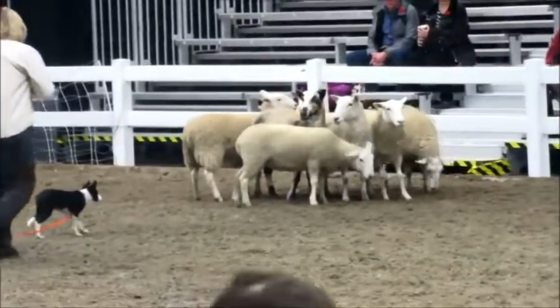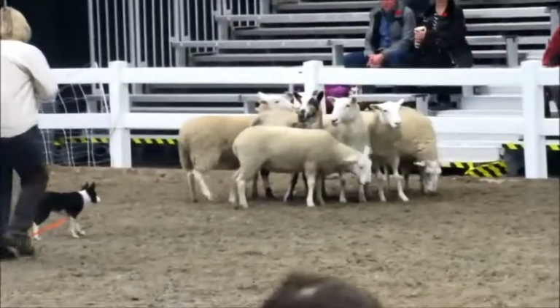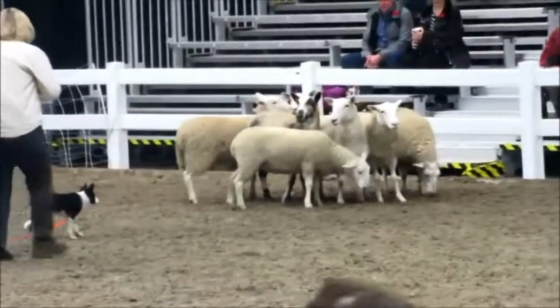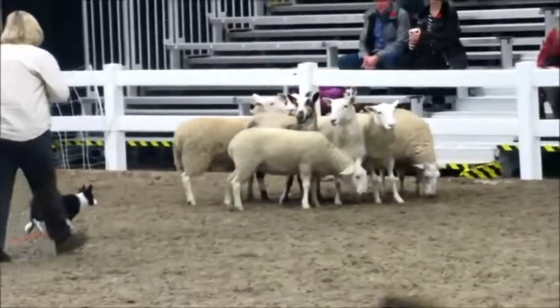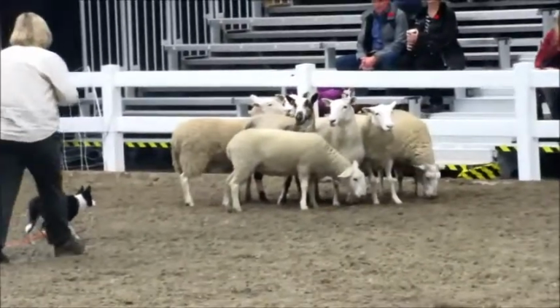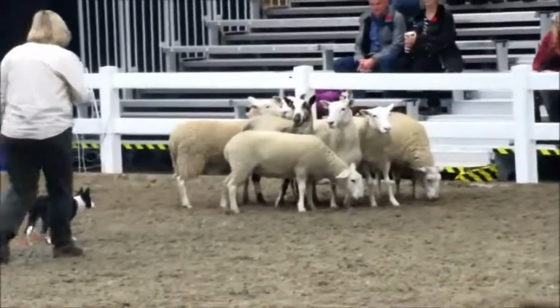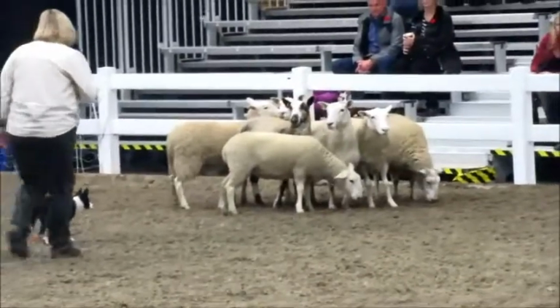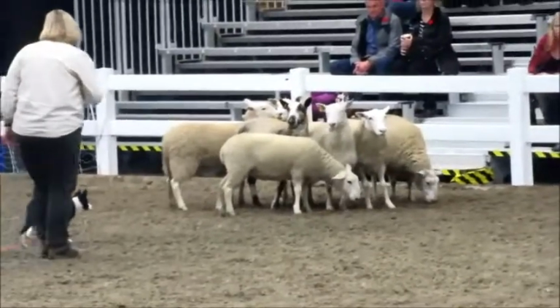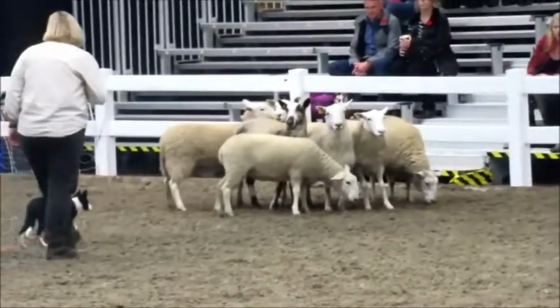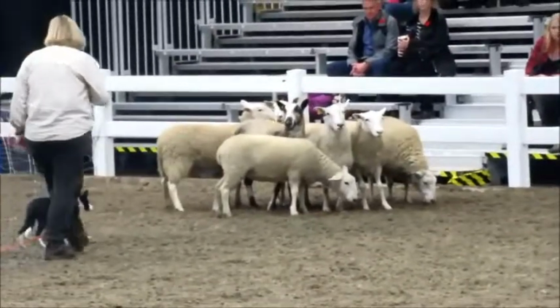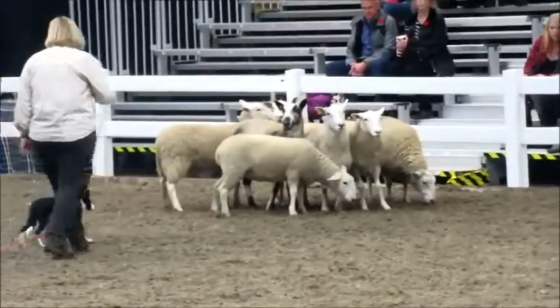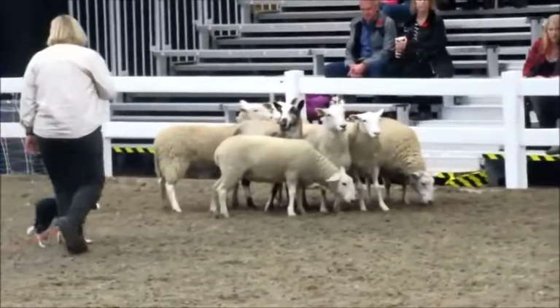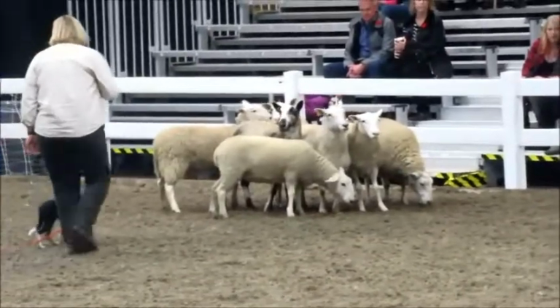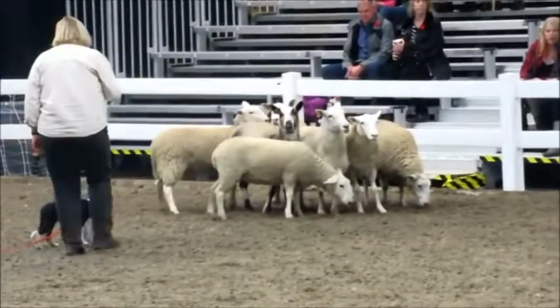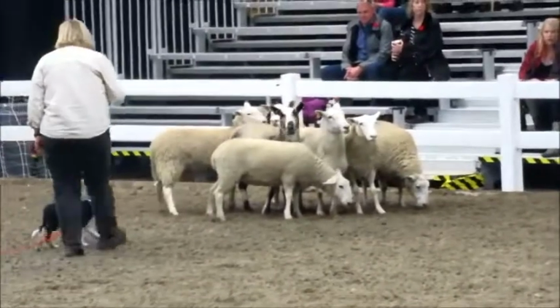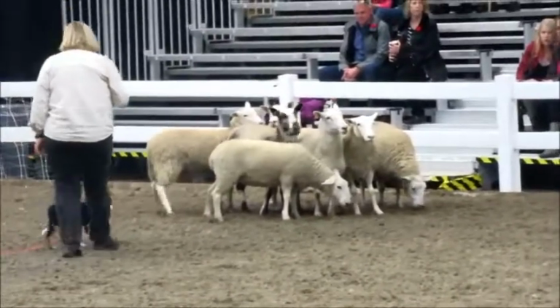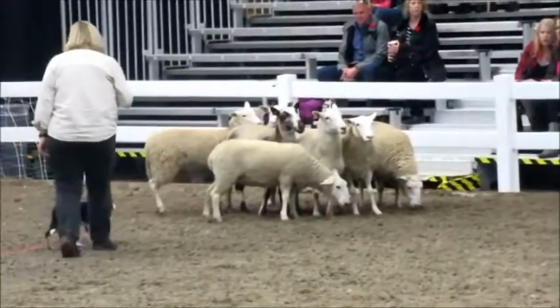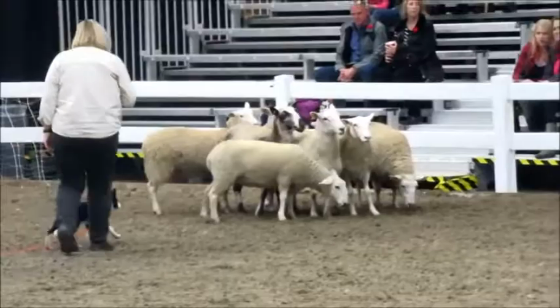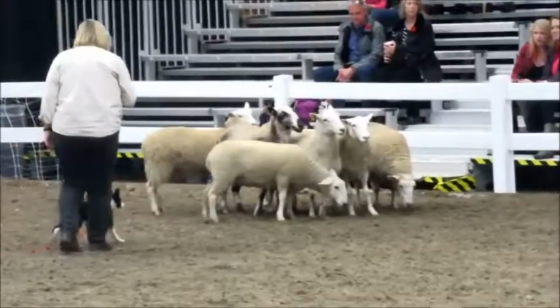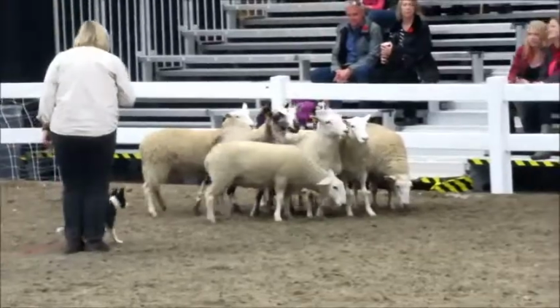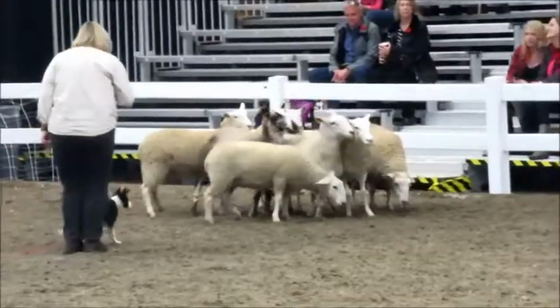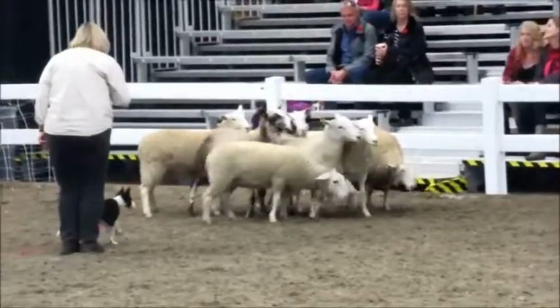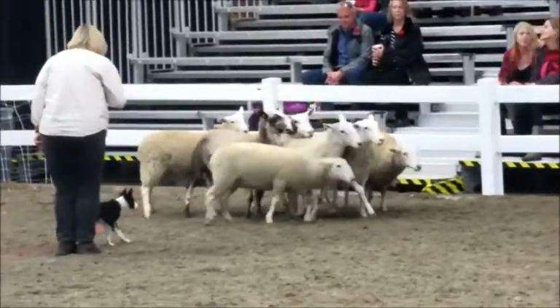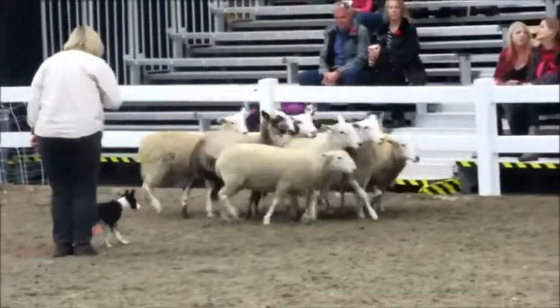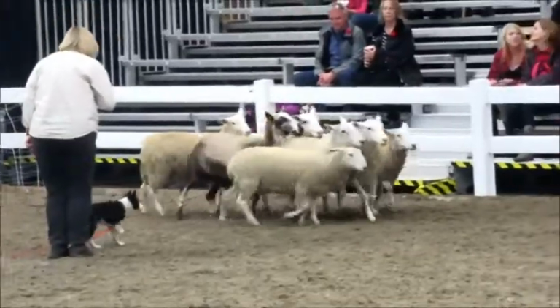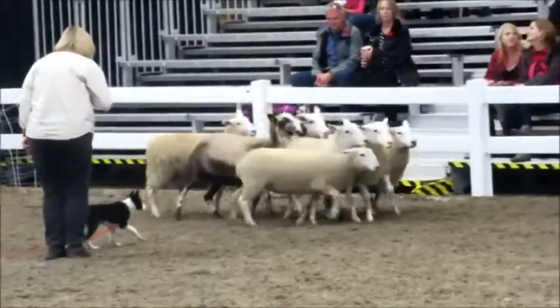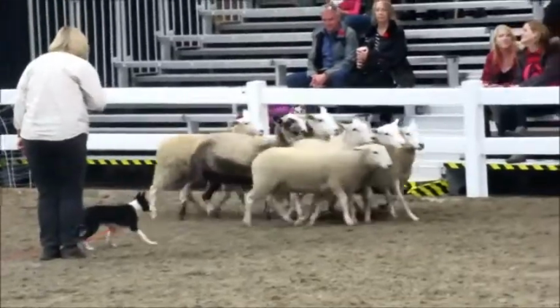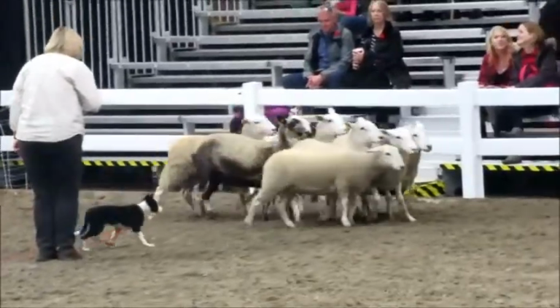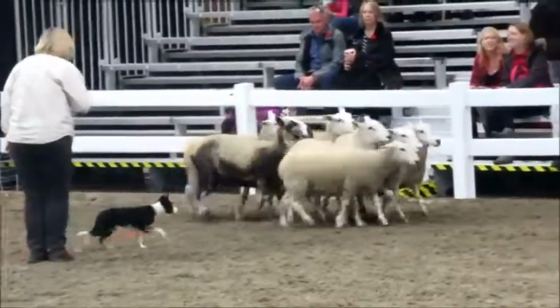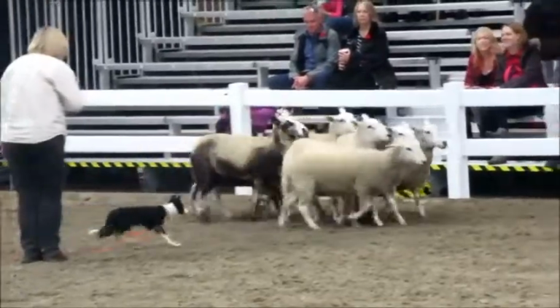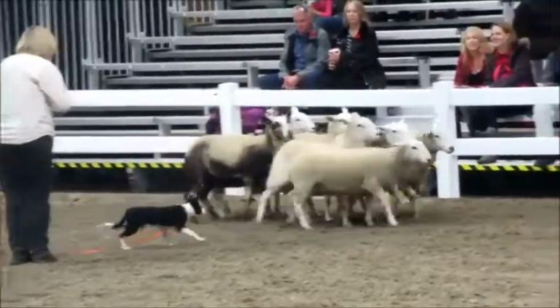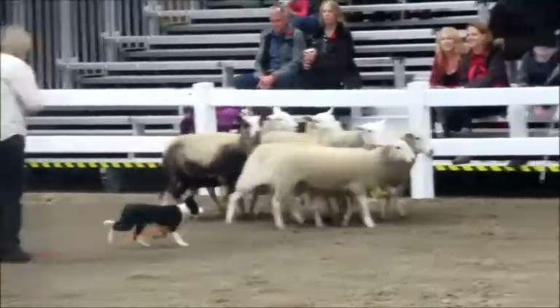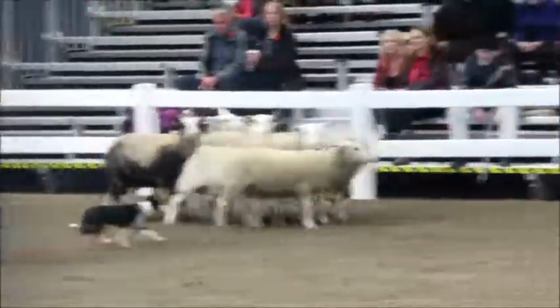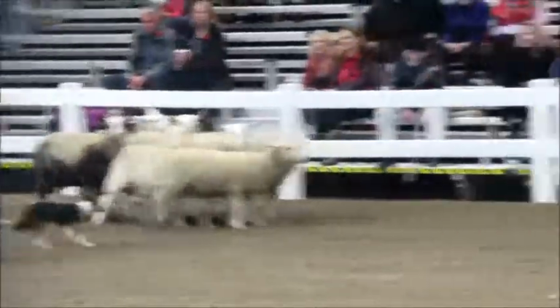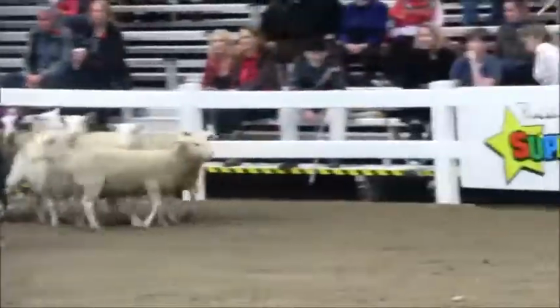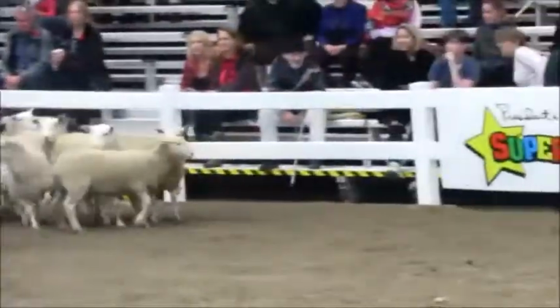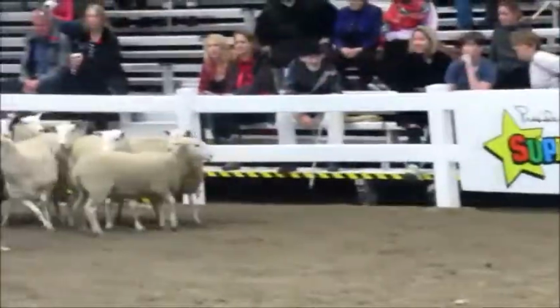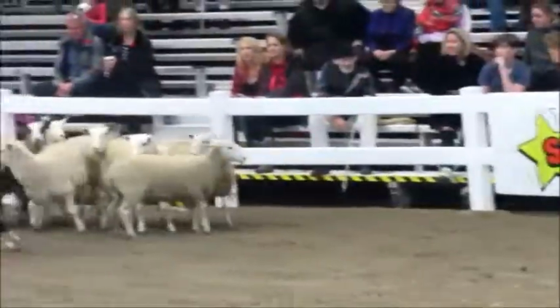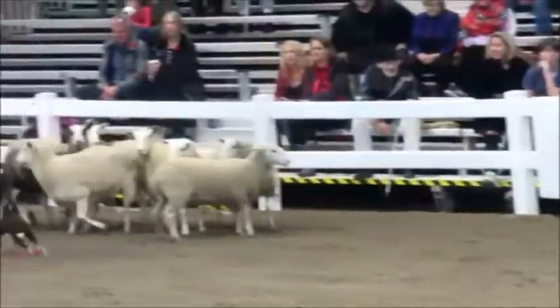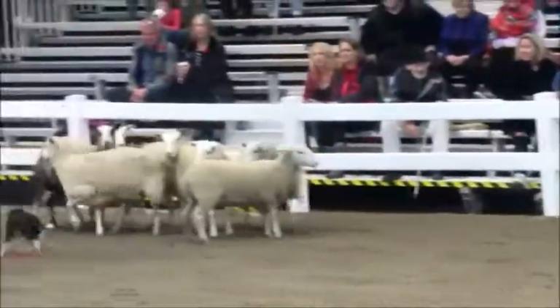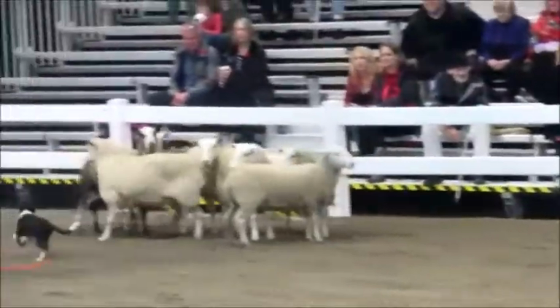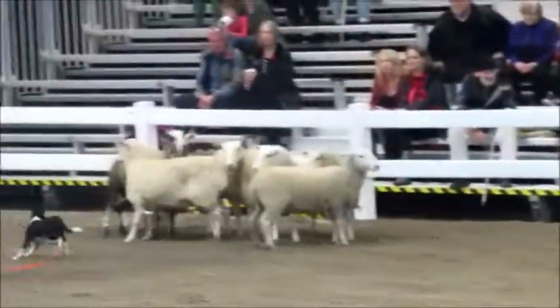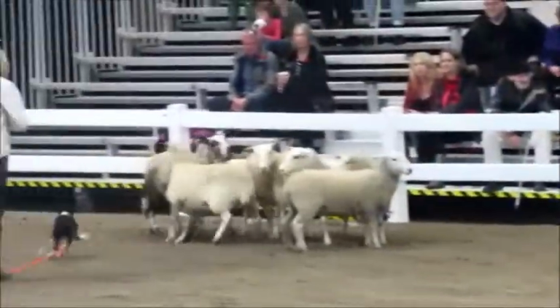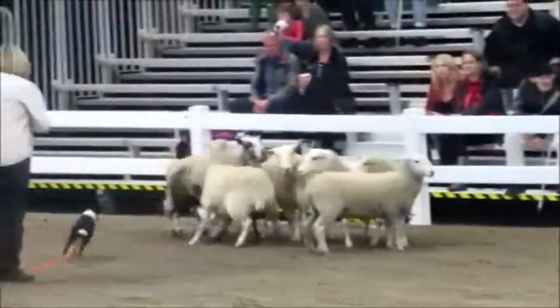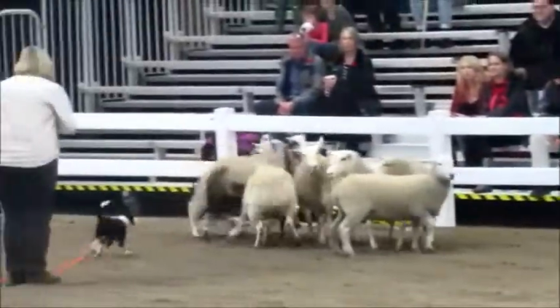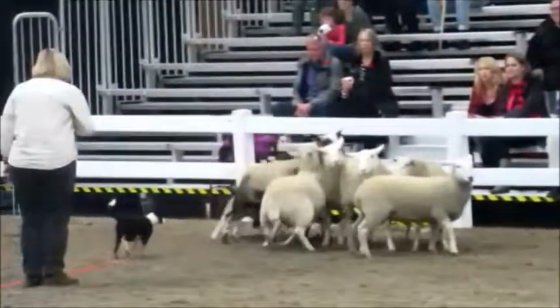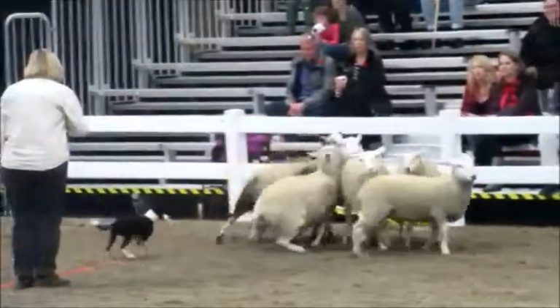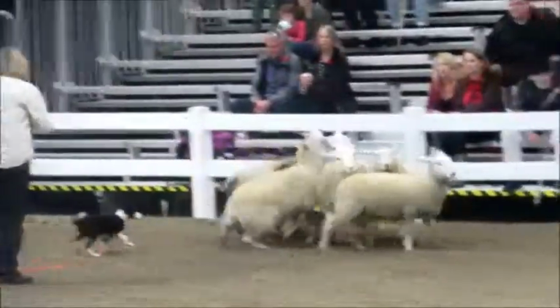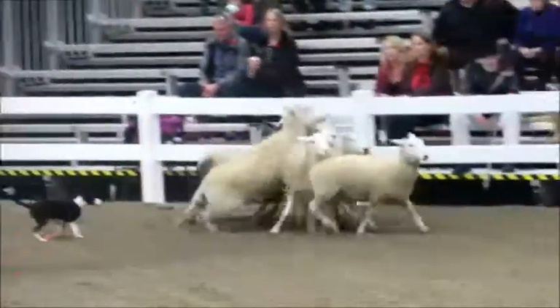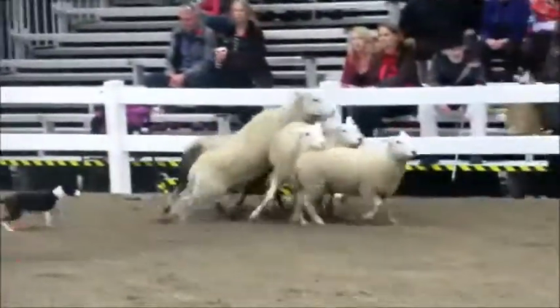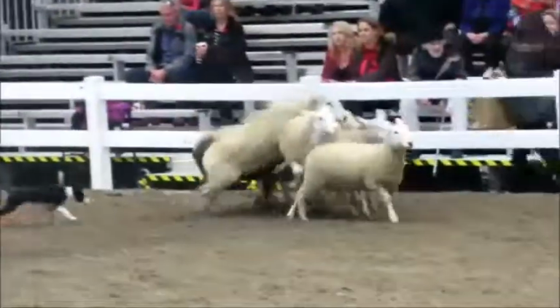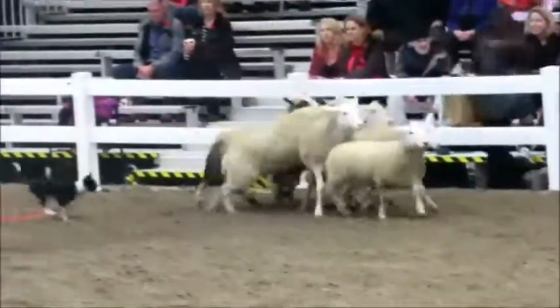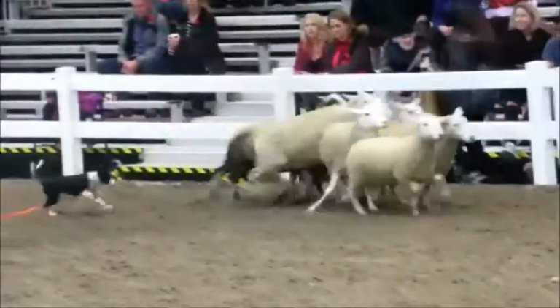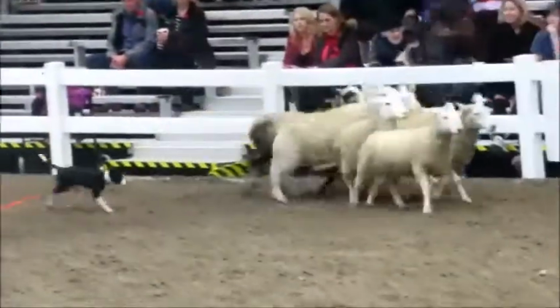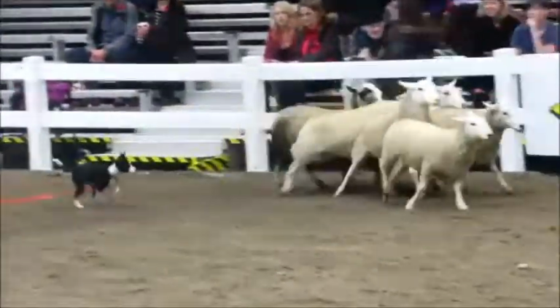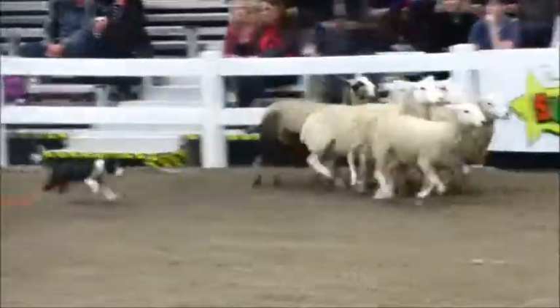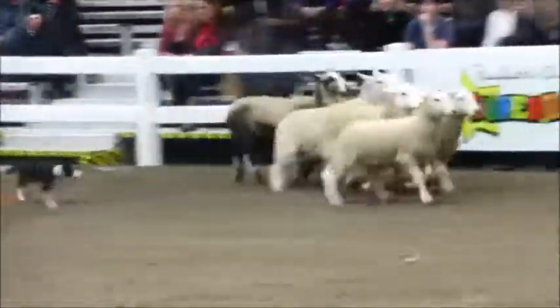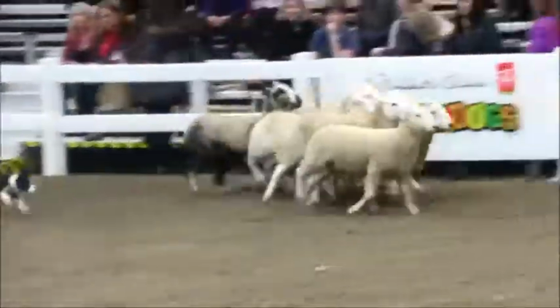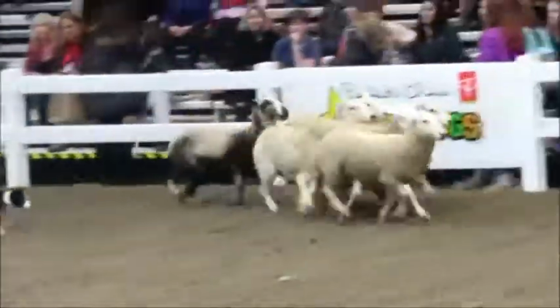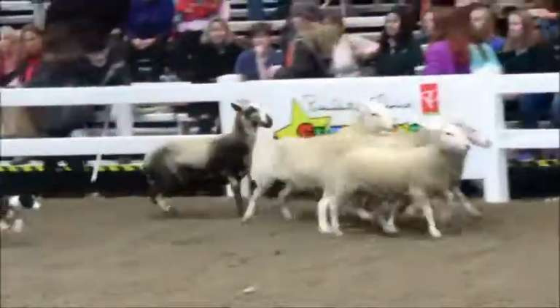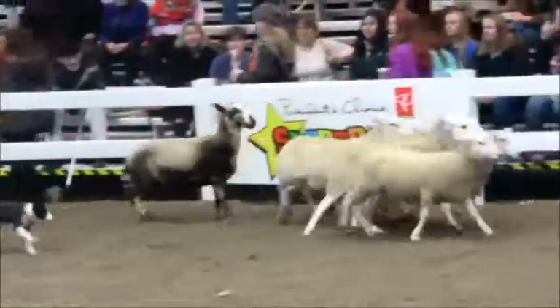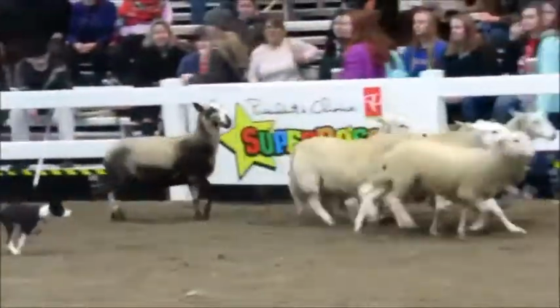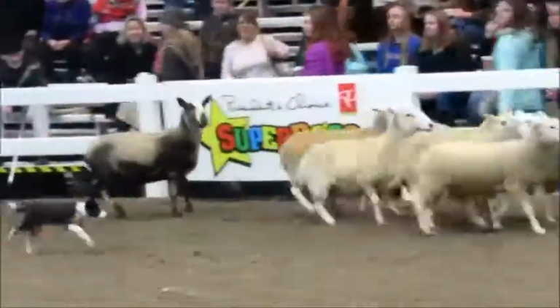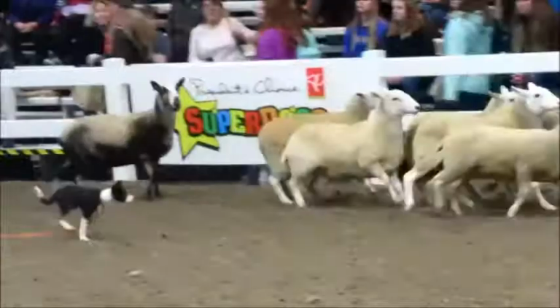She has literally zero training. She just turned 12 weeks old today. She's going, come on girls, you better move. I'm telling you what to do.